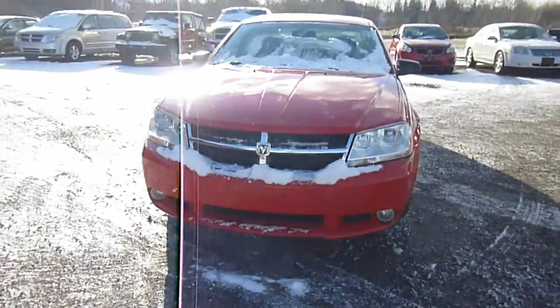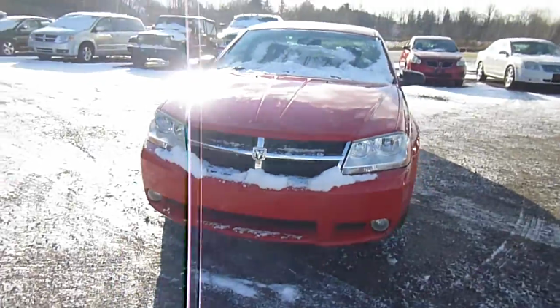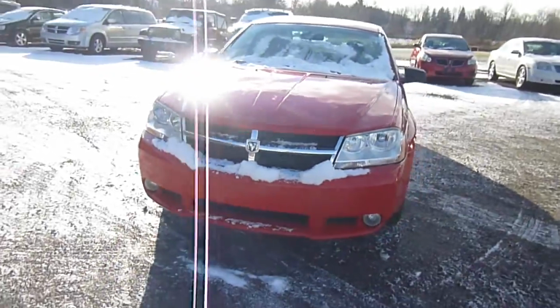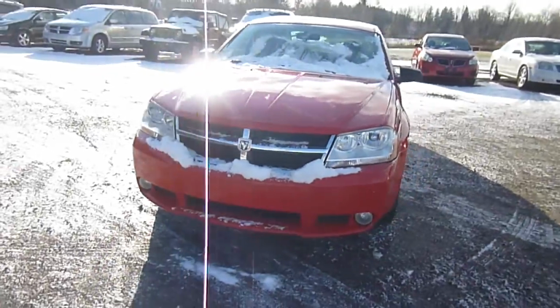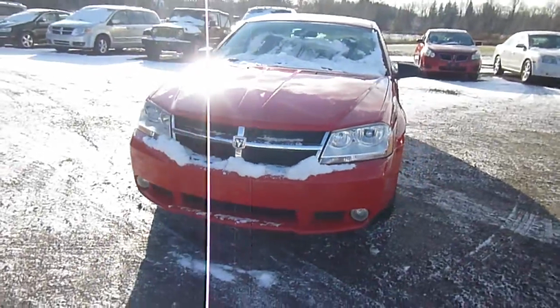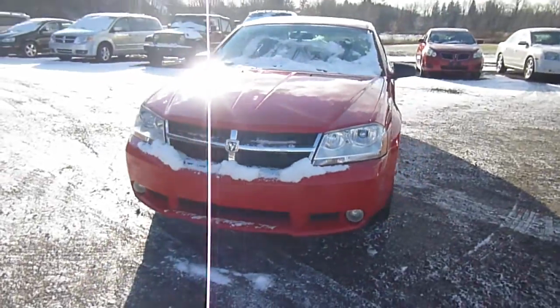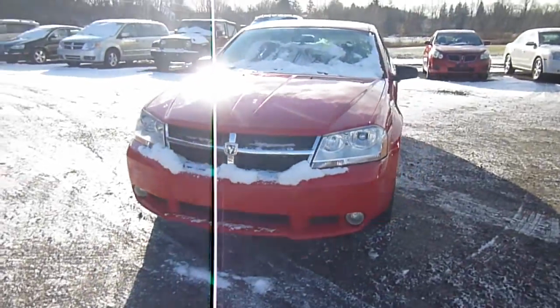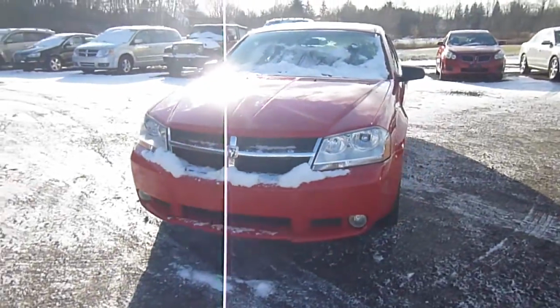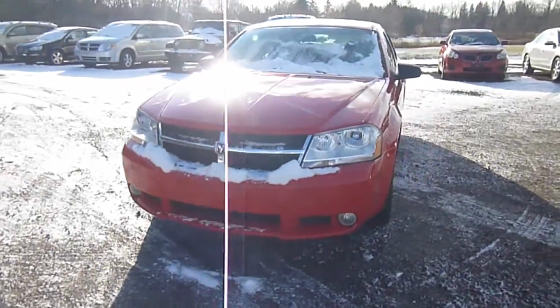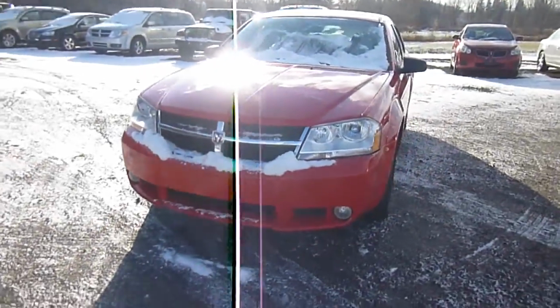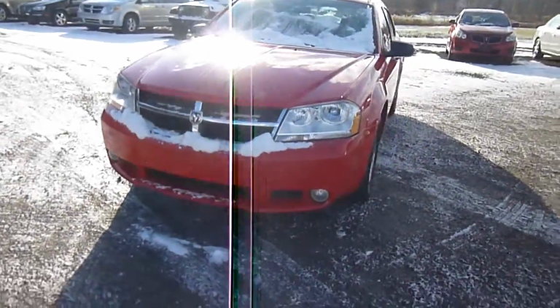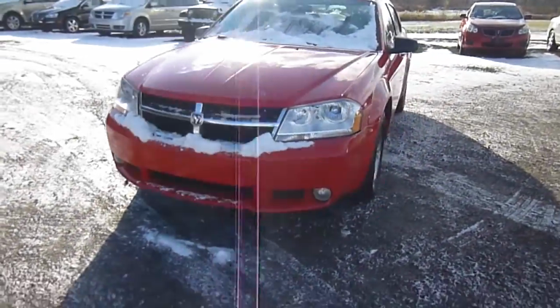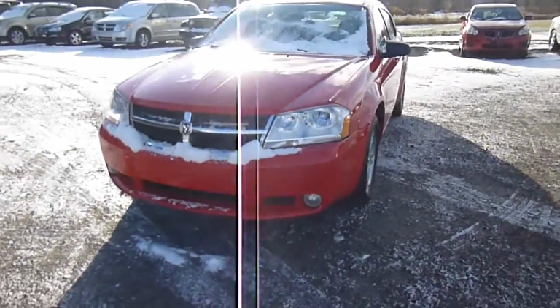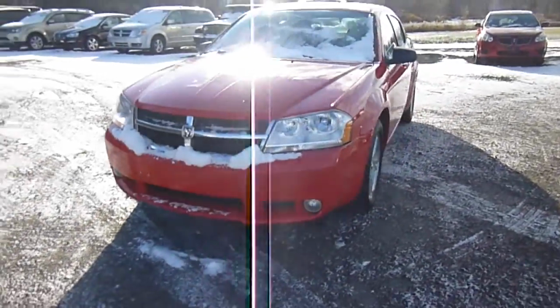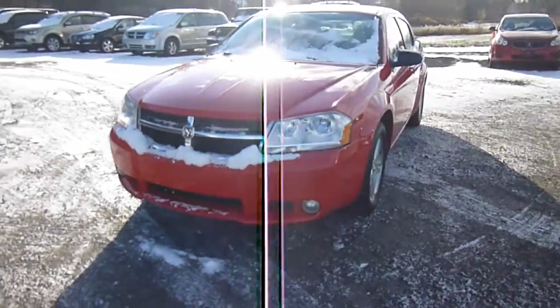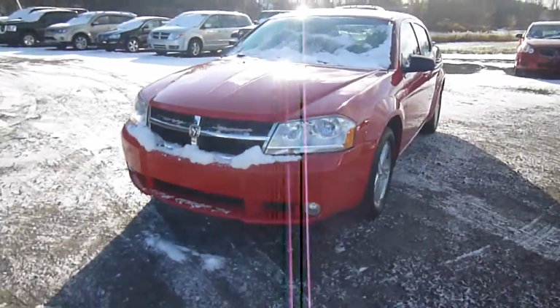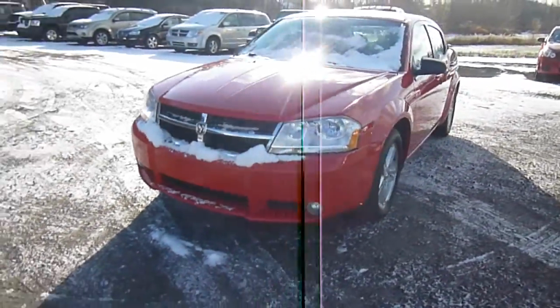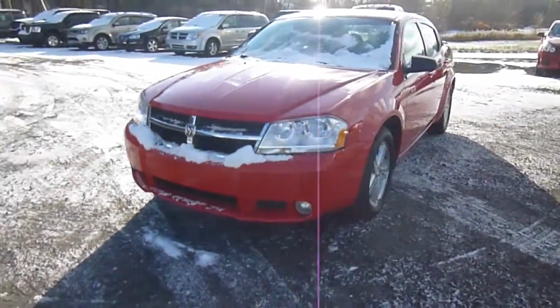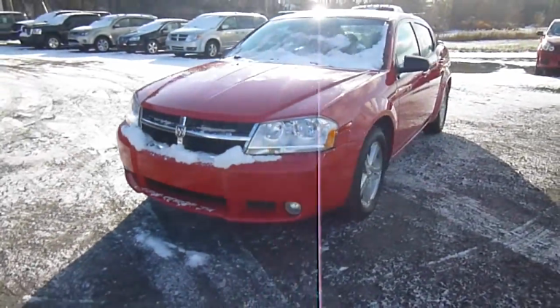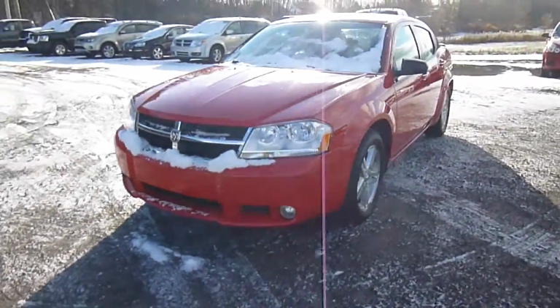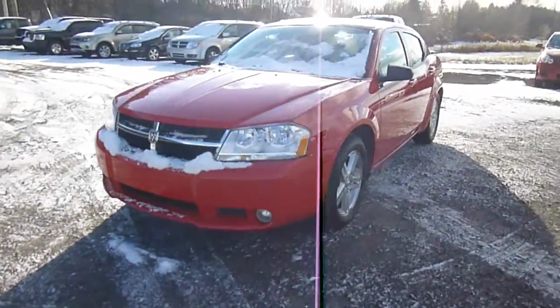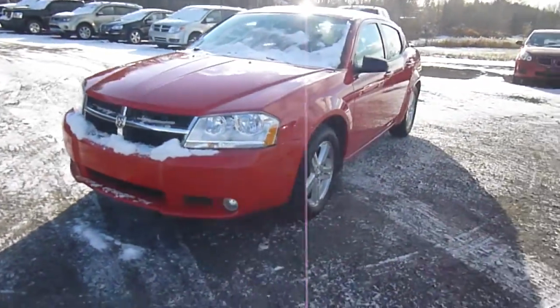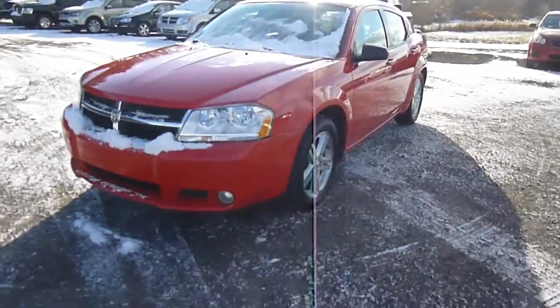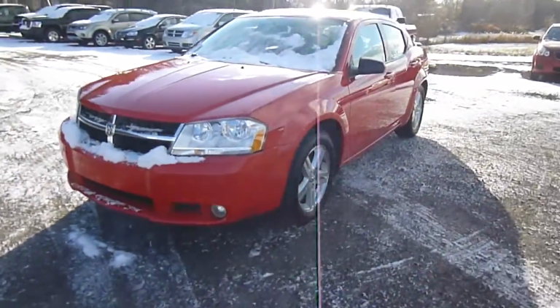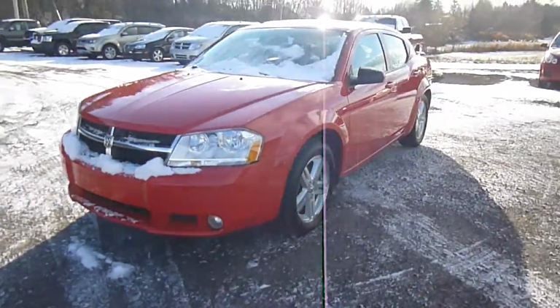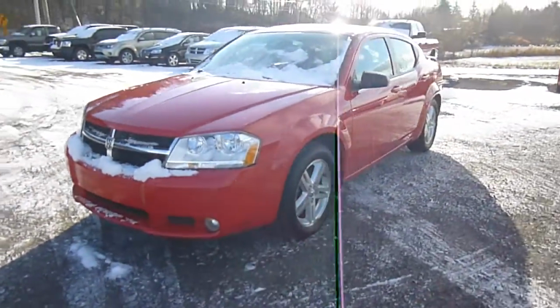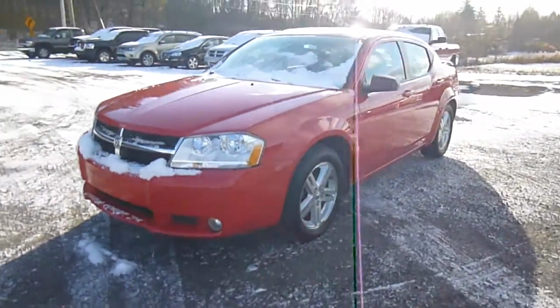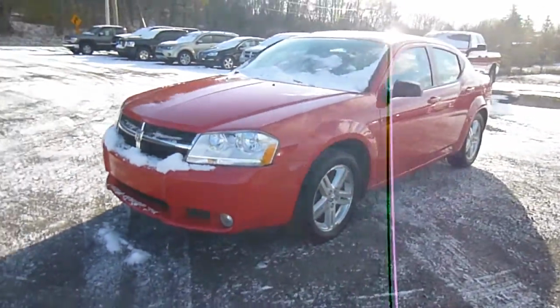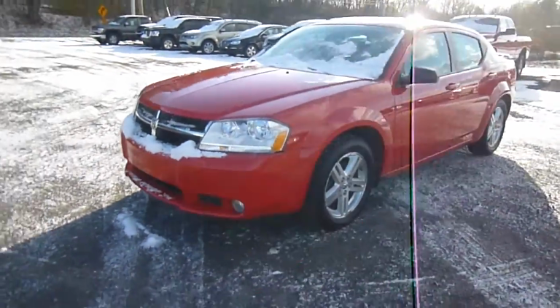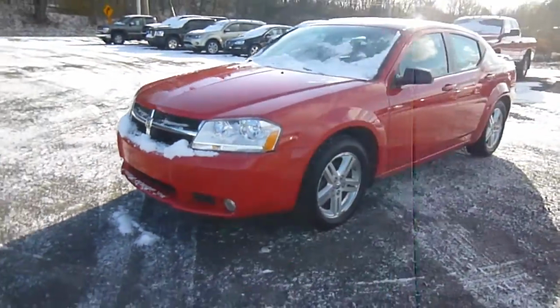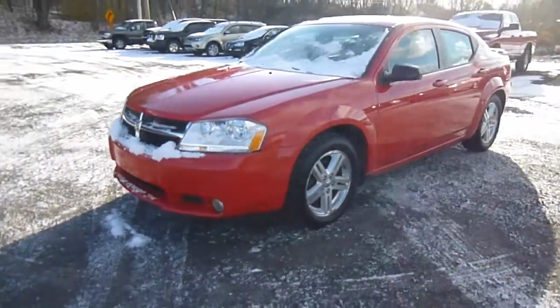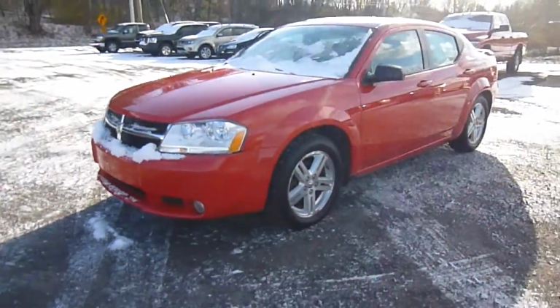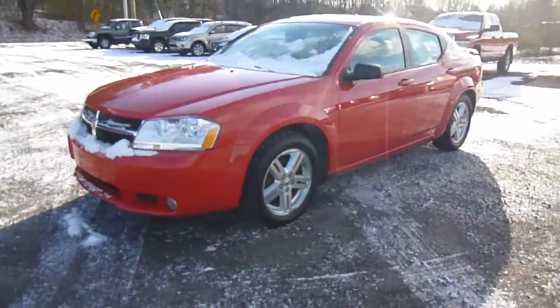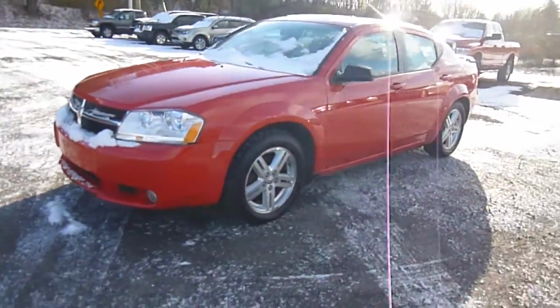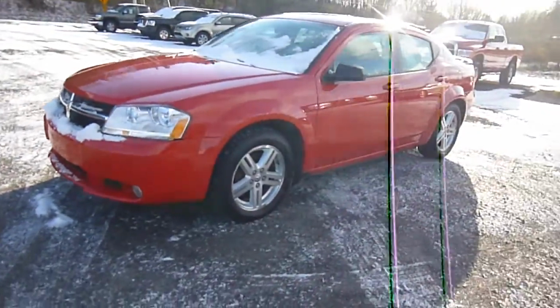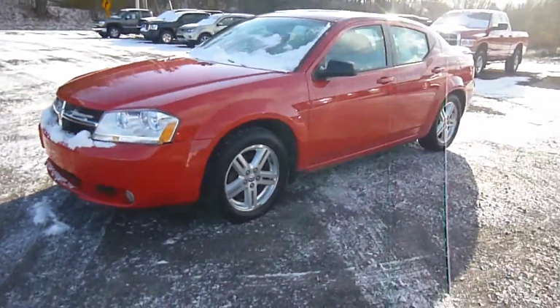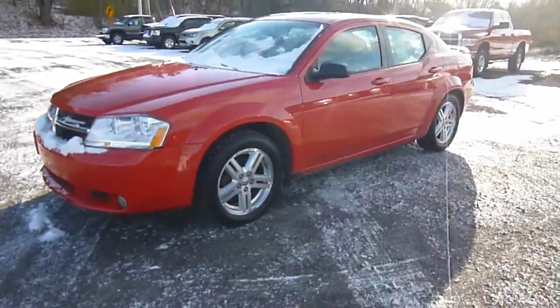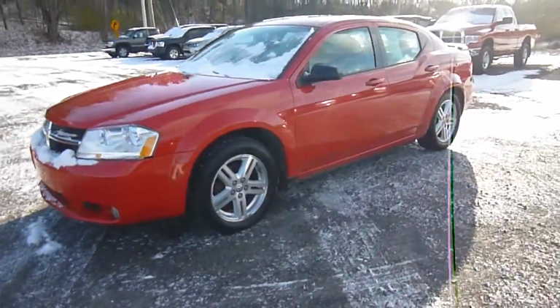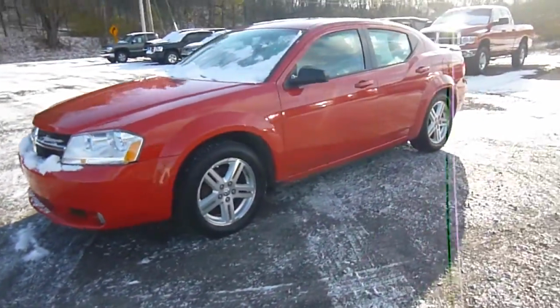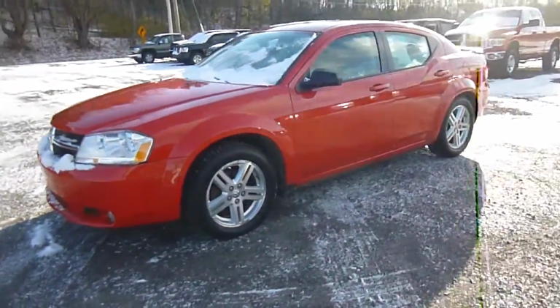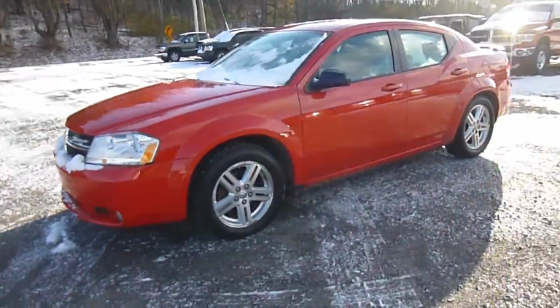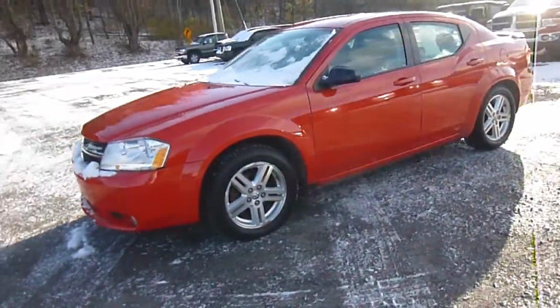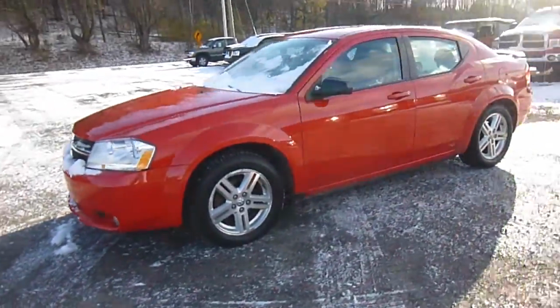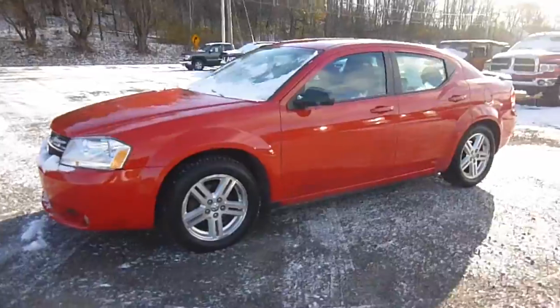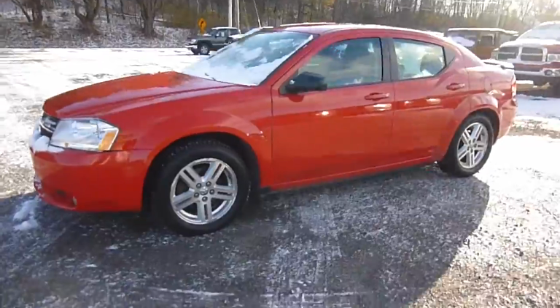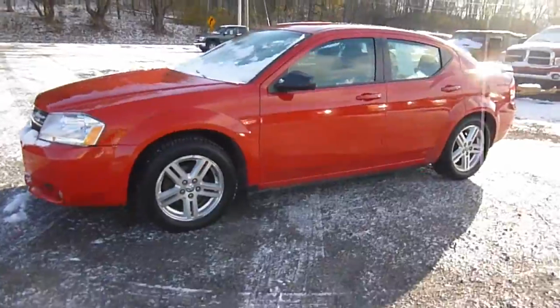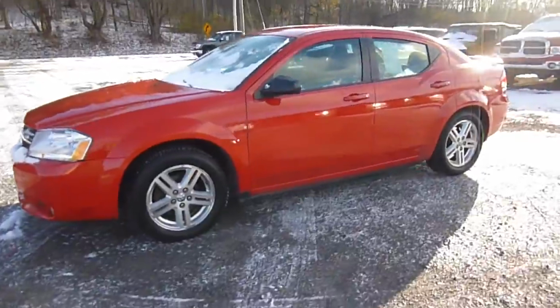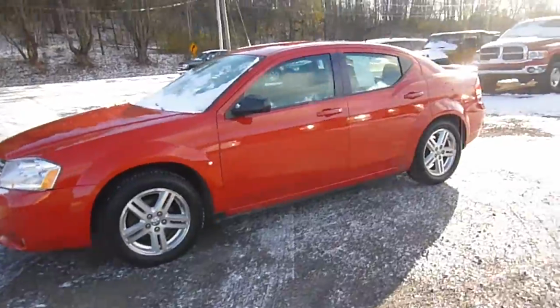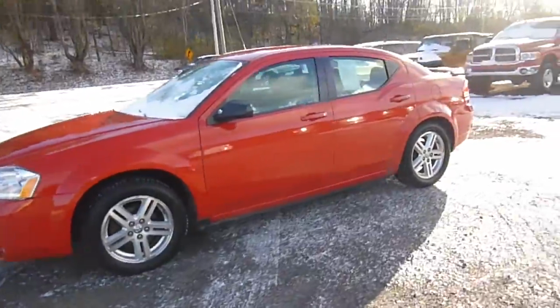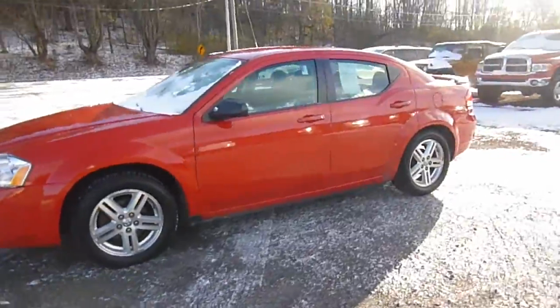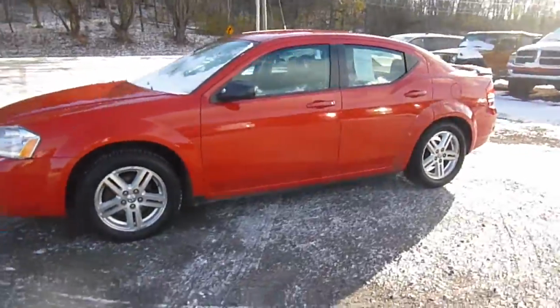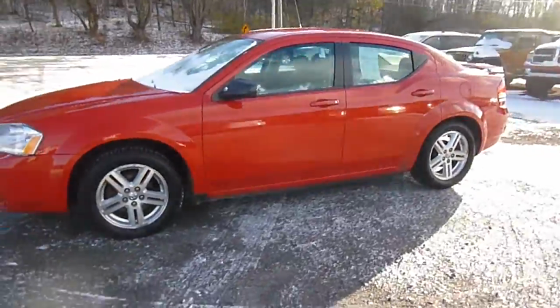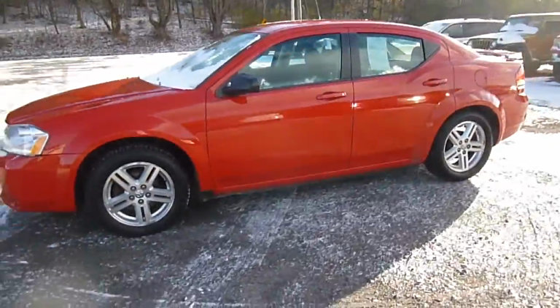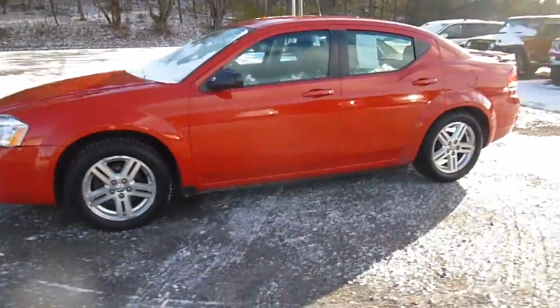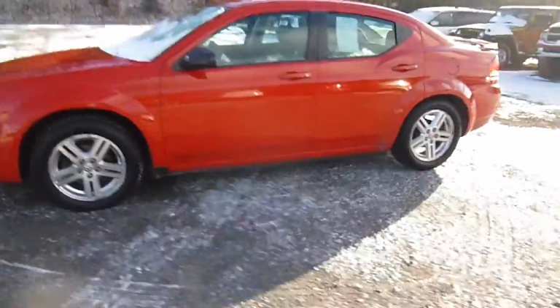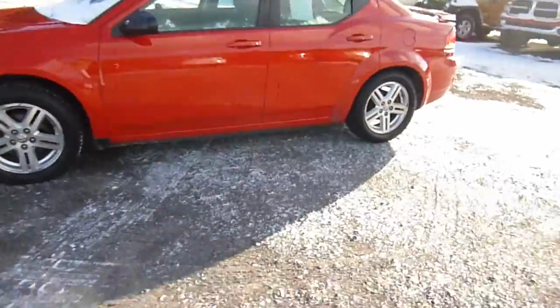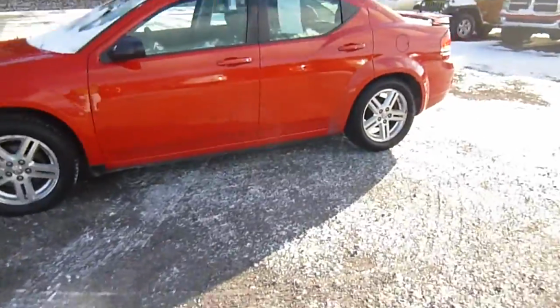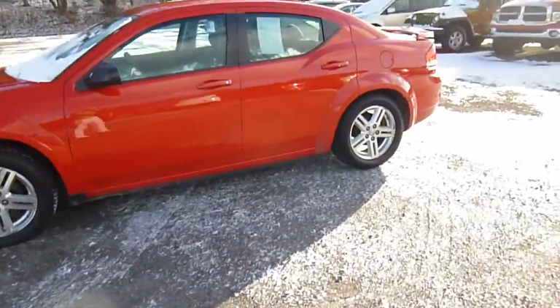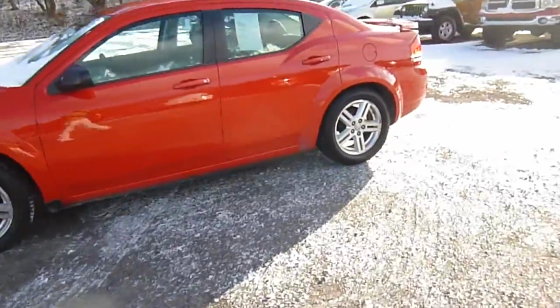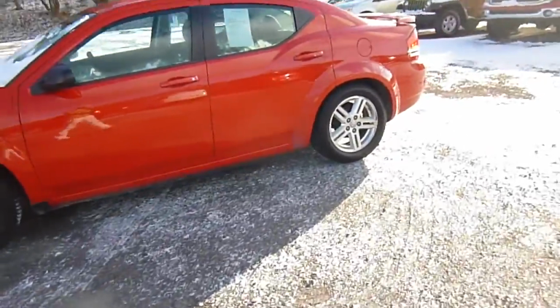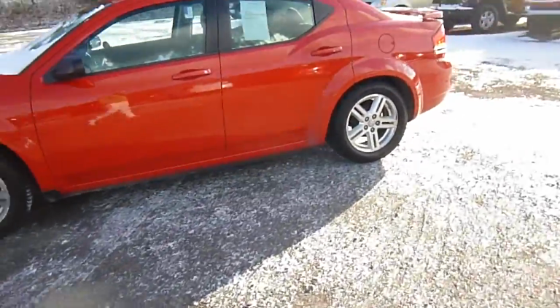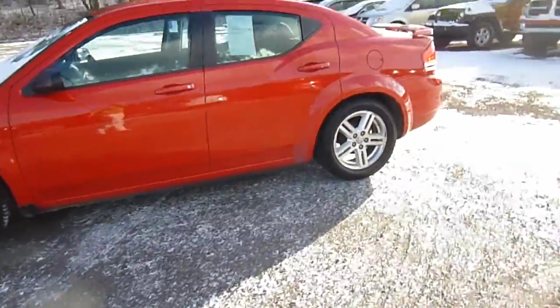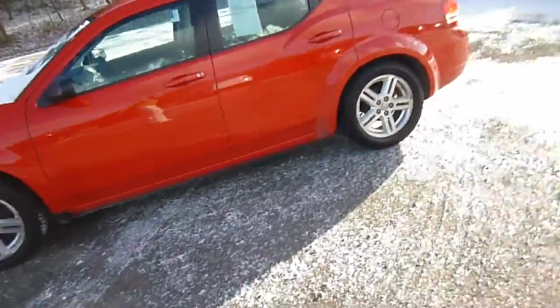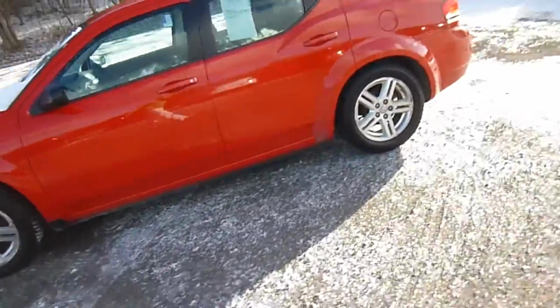Hey everyone, I'm over here at the Soda Chrysler Products in Soda's New York looking at a used 2008 Dodge Avenger in red. It's in great shape.